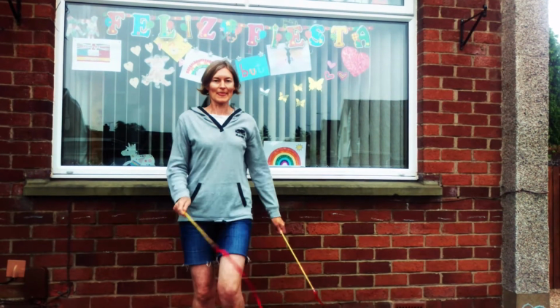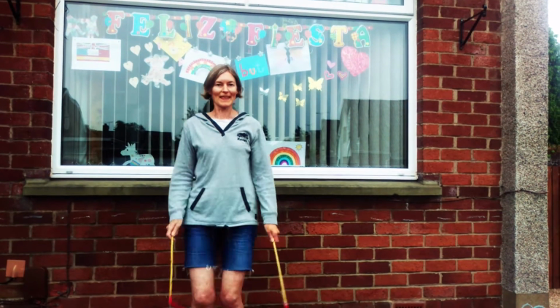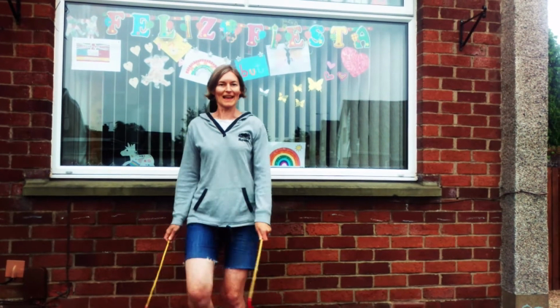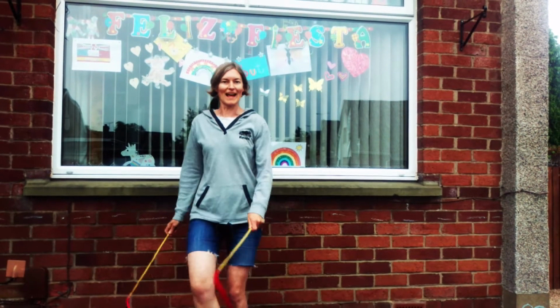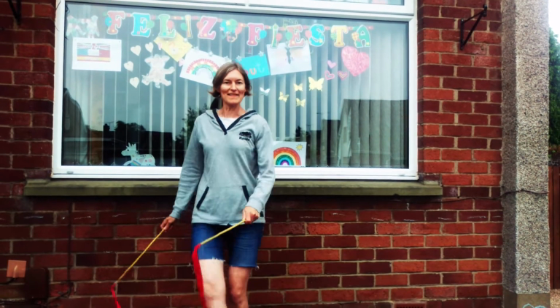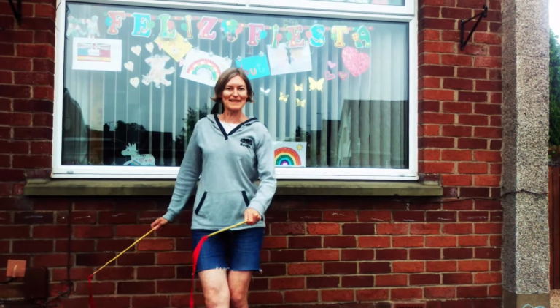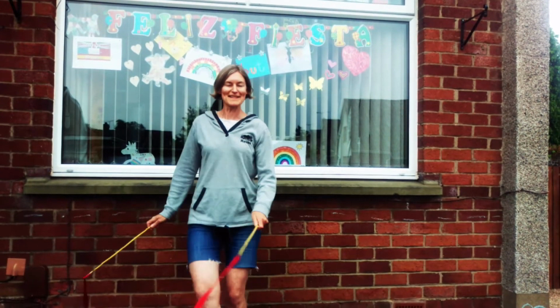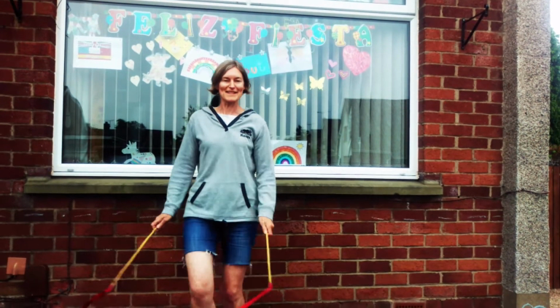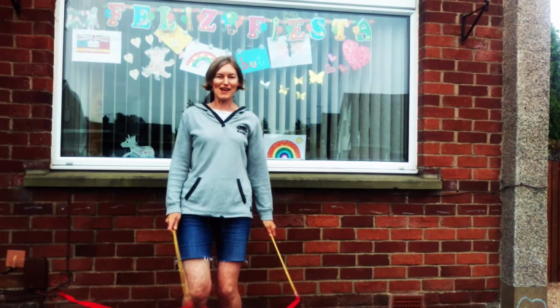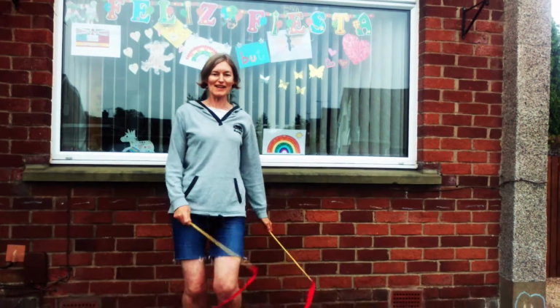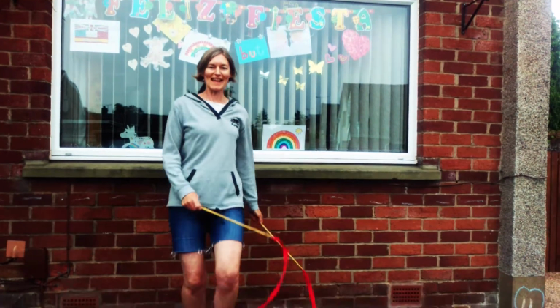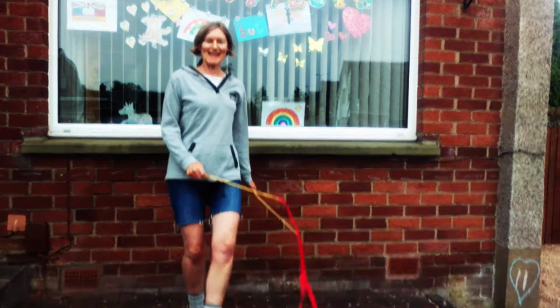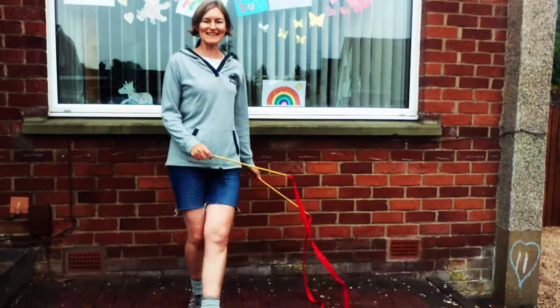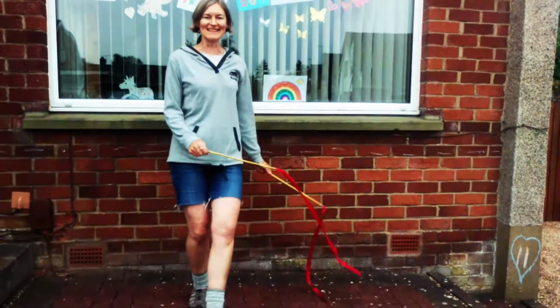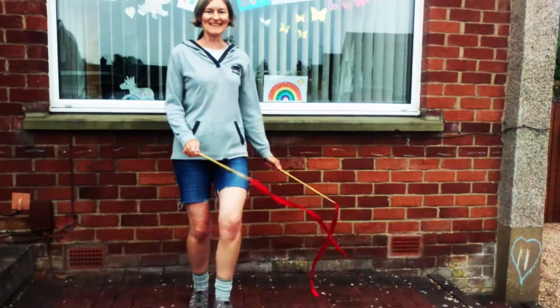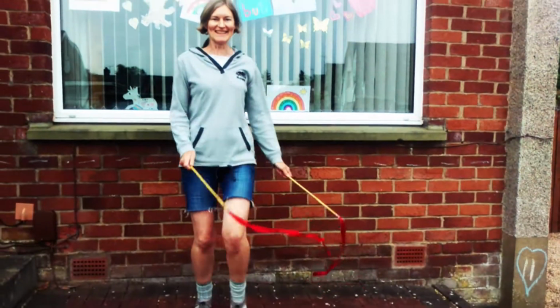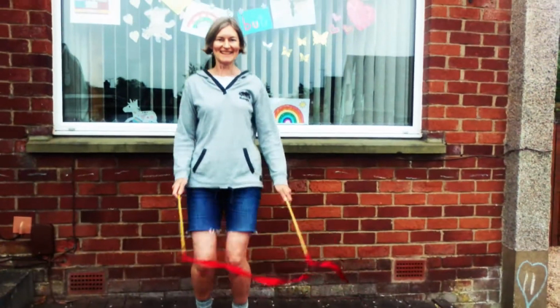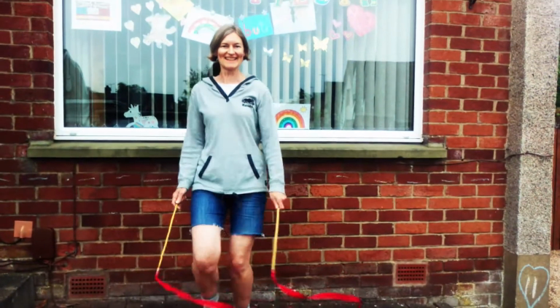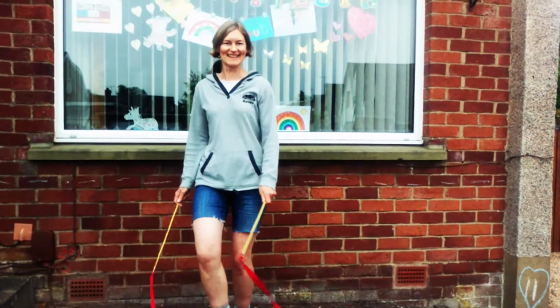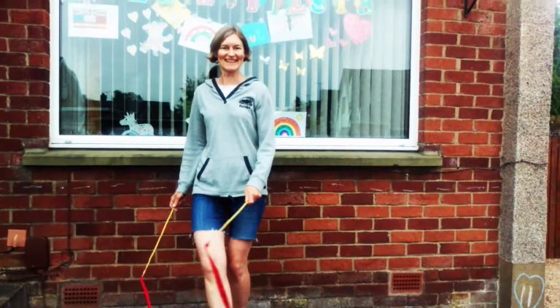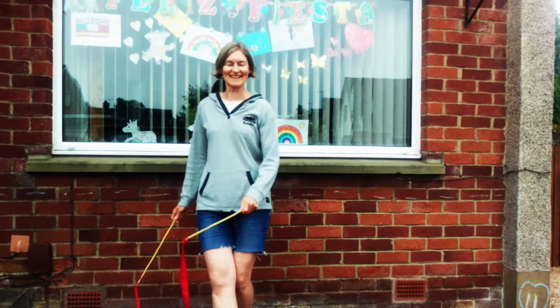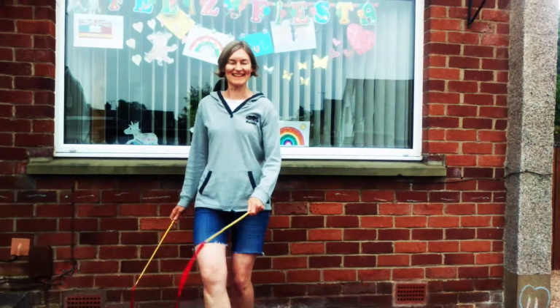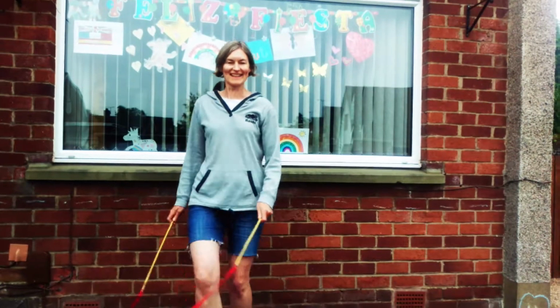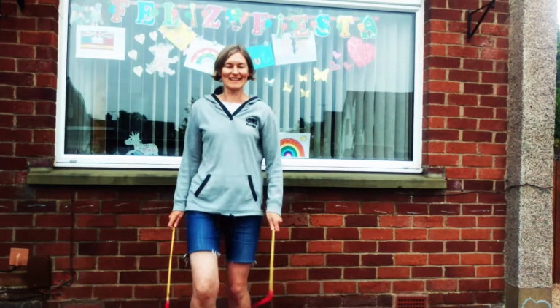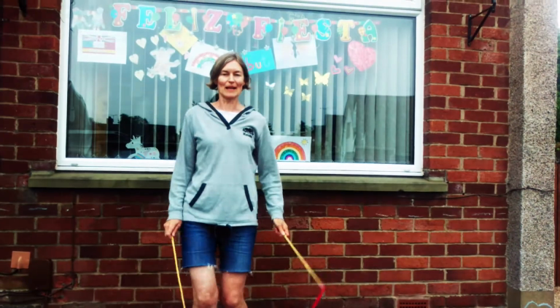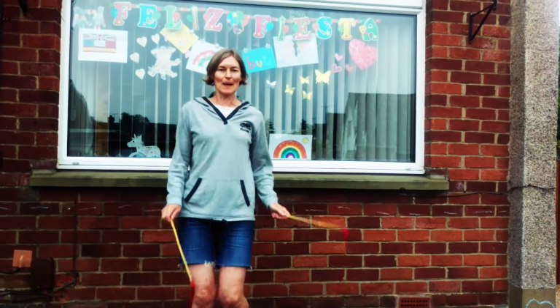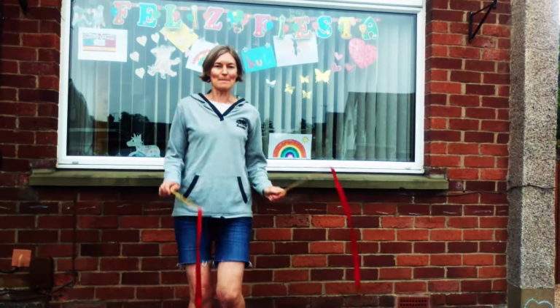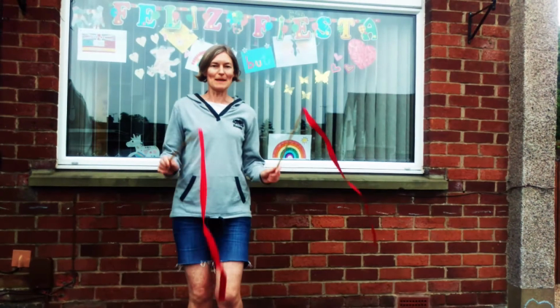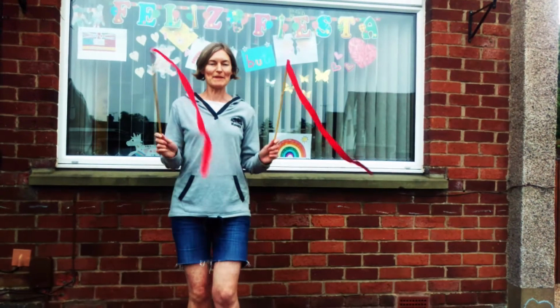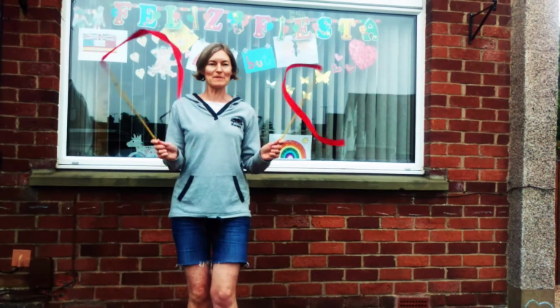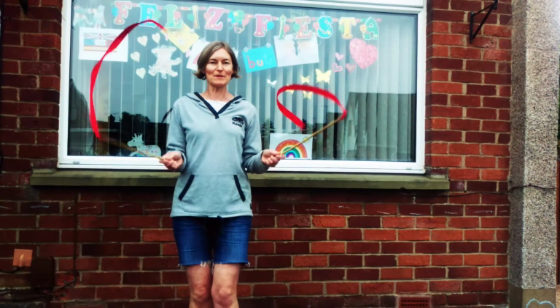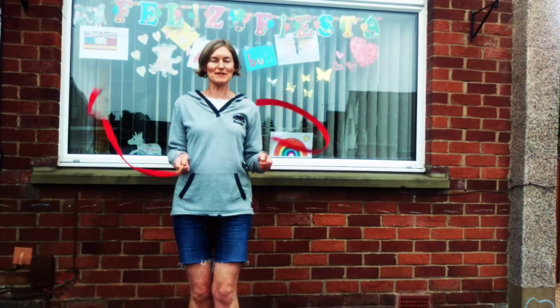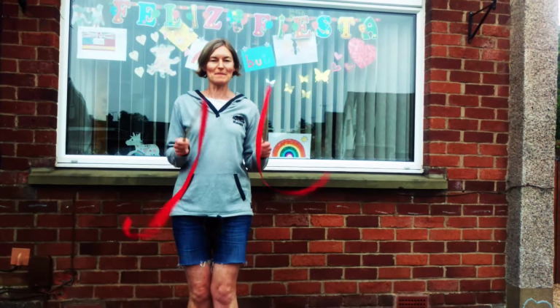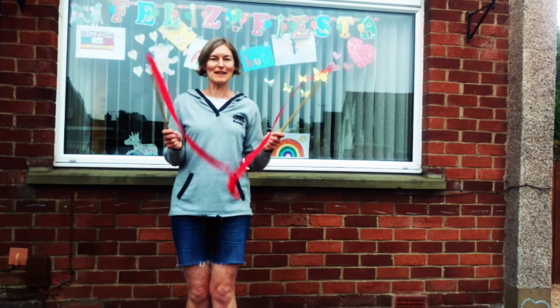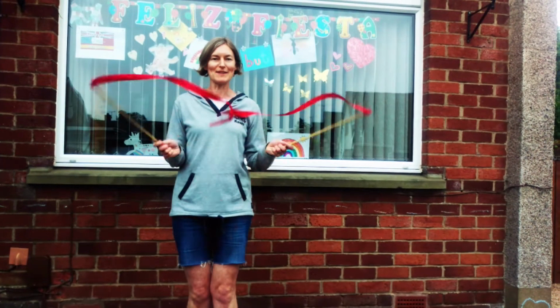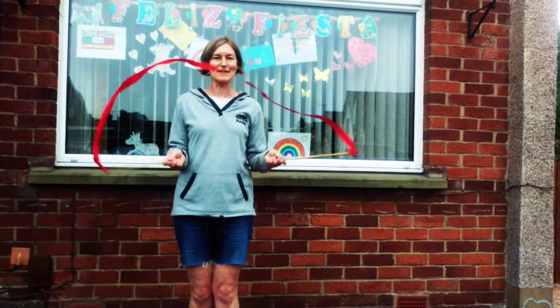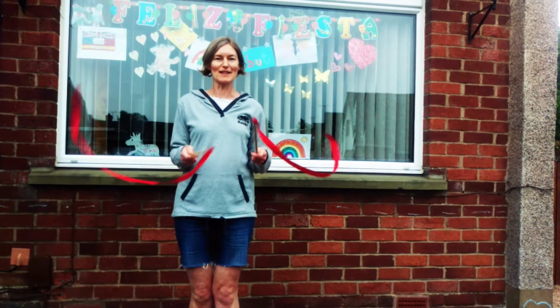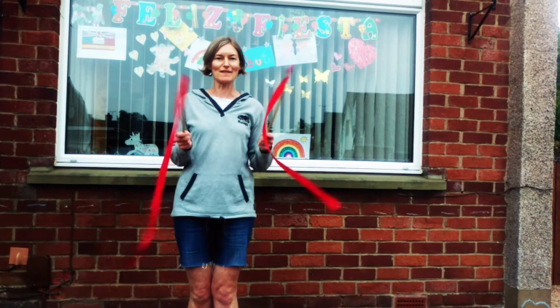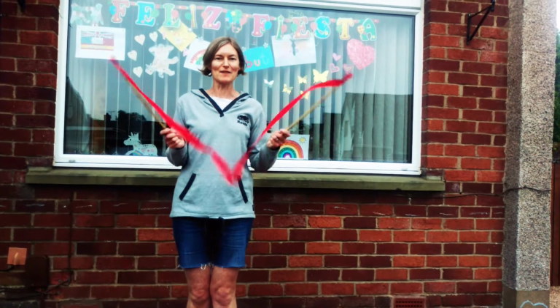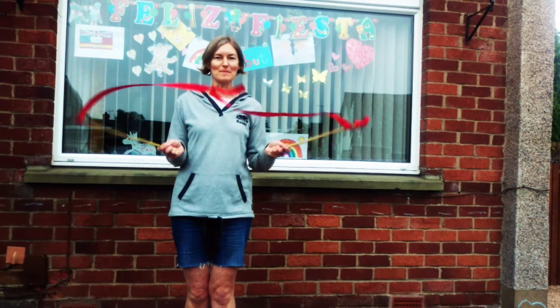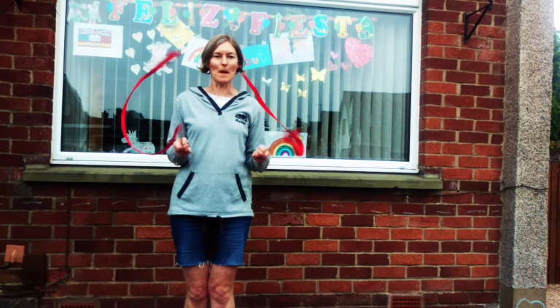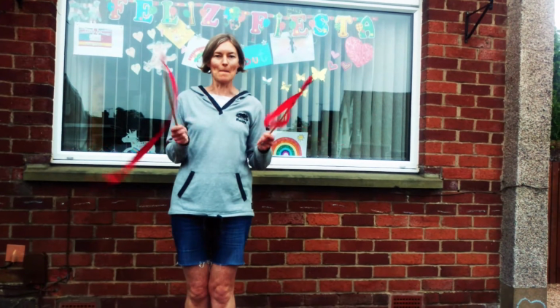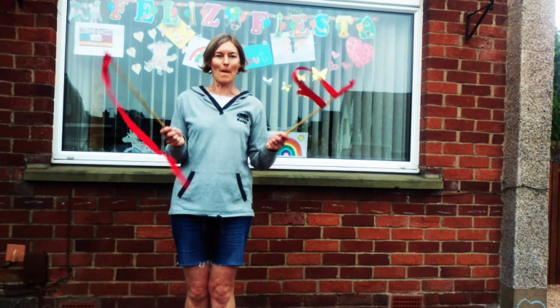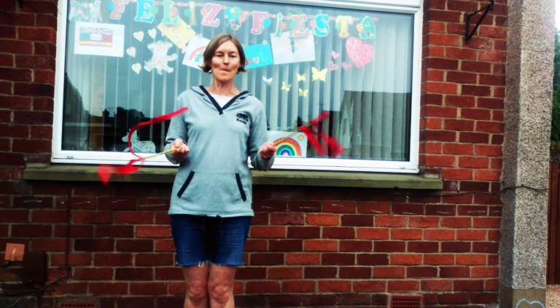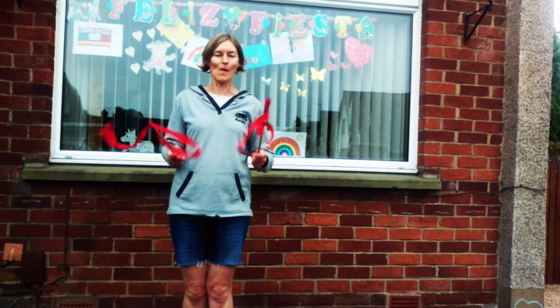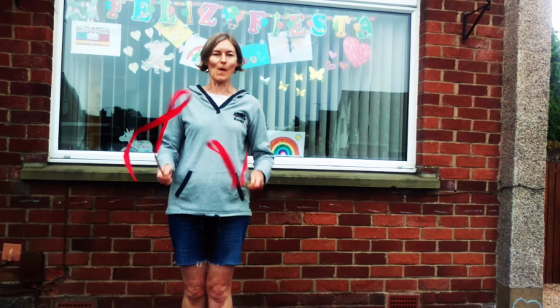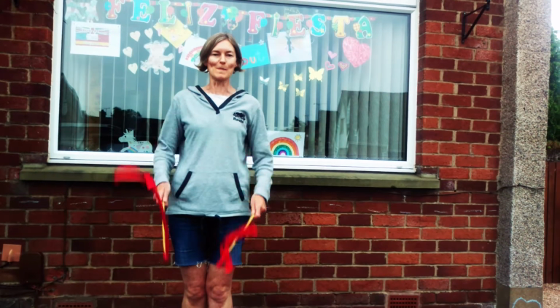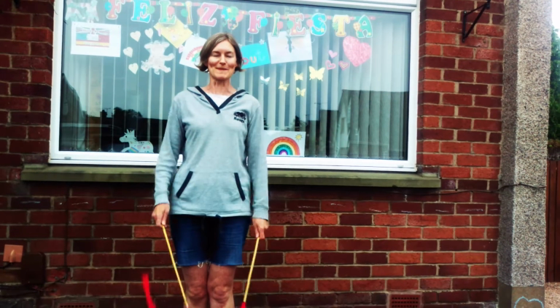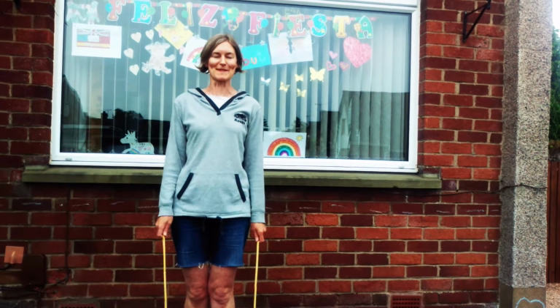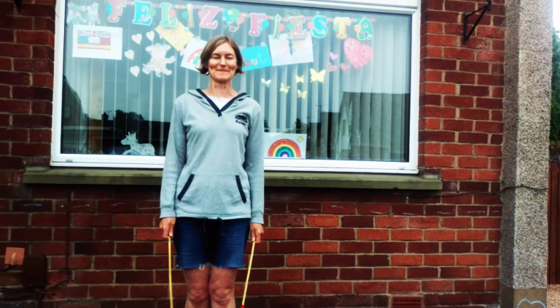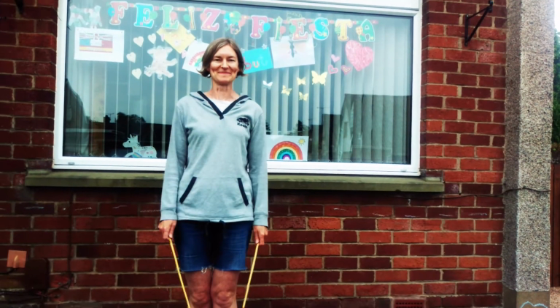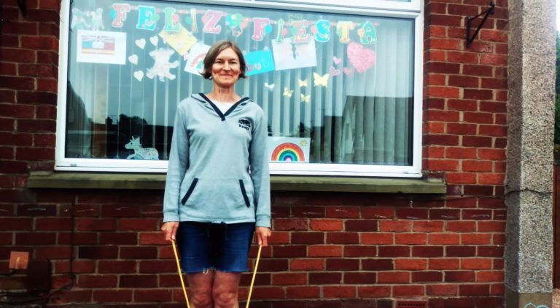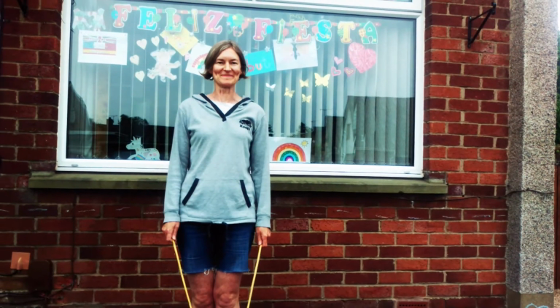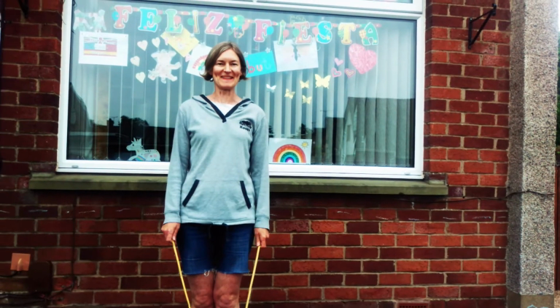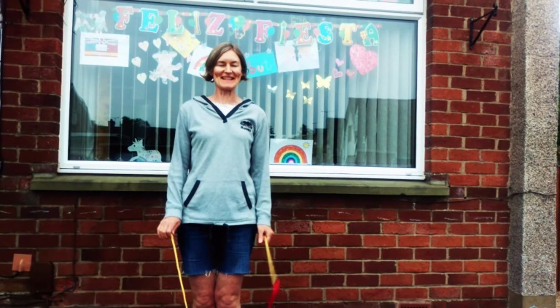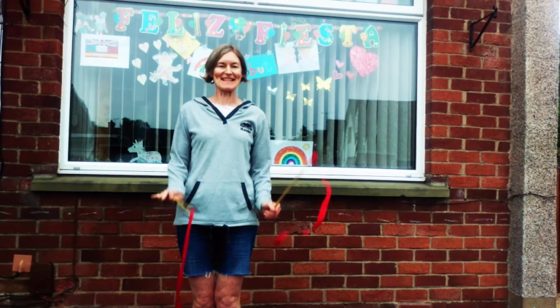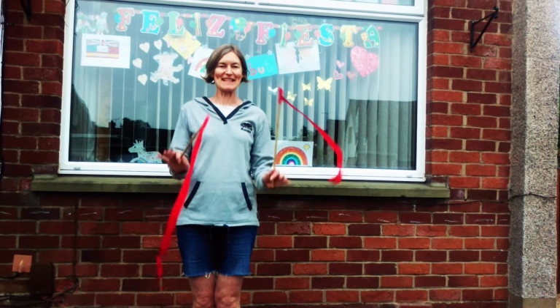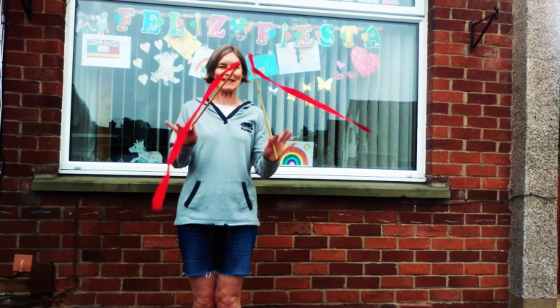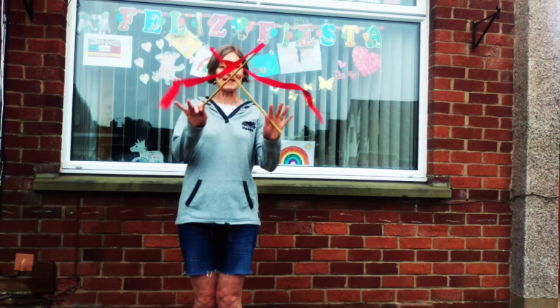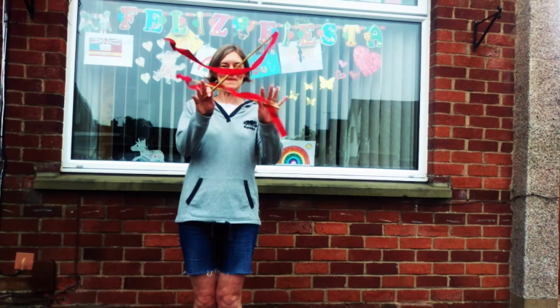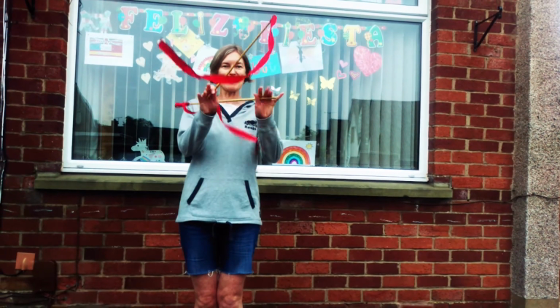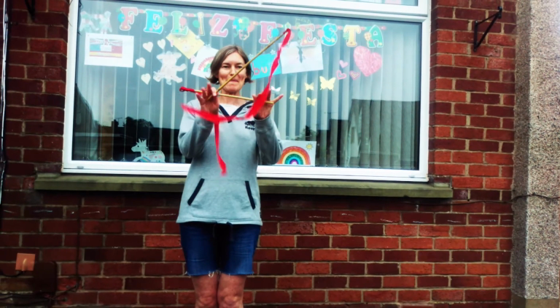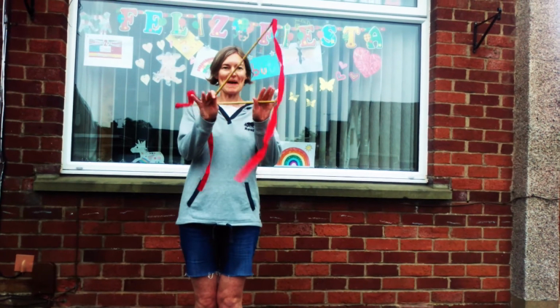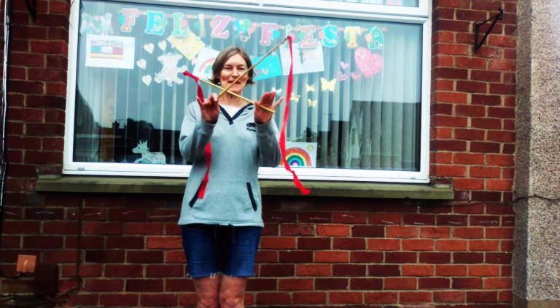And then start again. Maybe you want to make yourself some pom-poms. See you soon, bye bye!